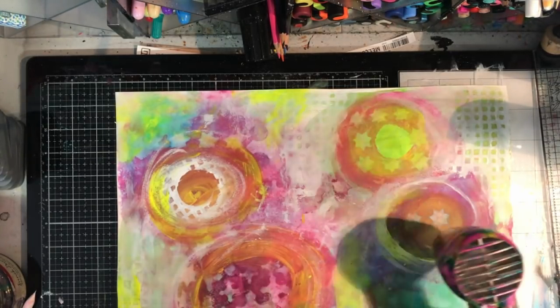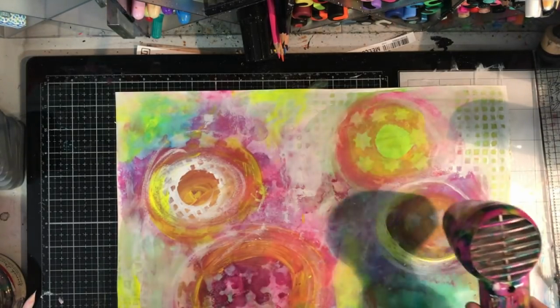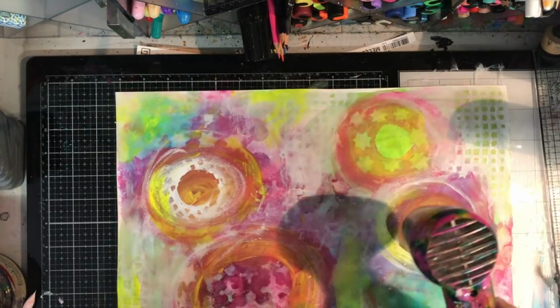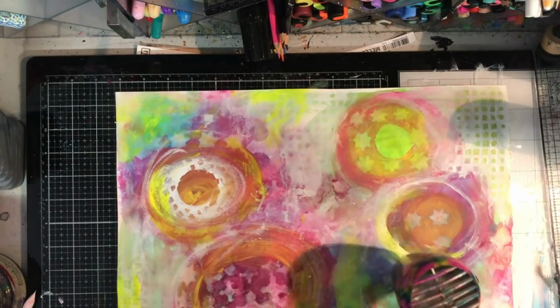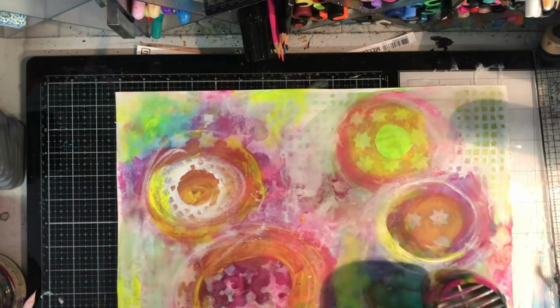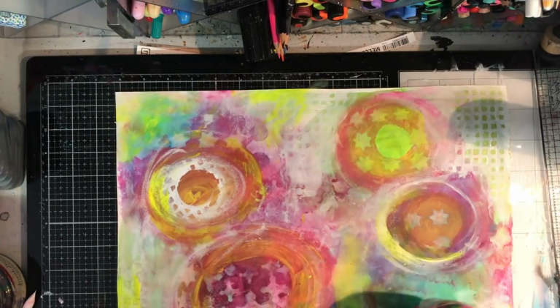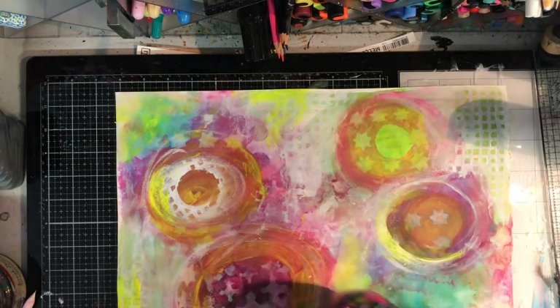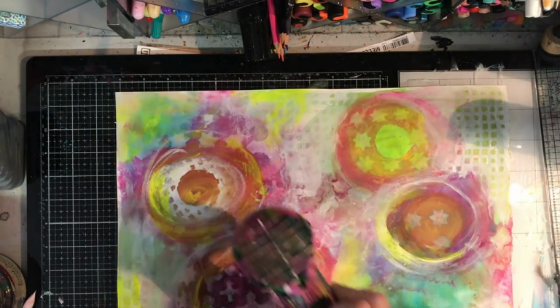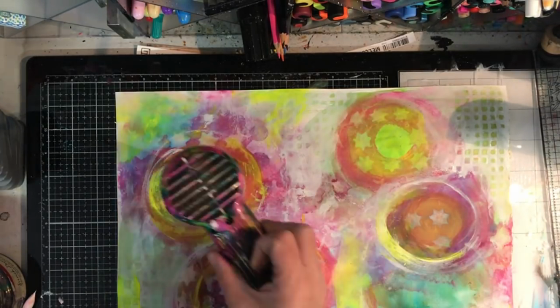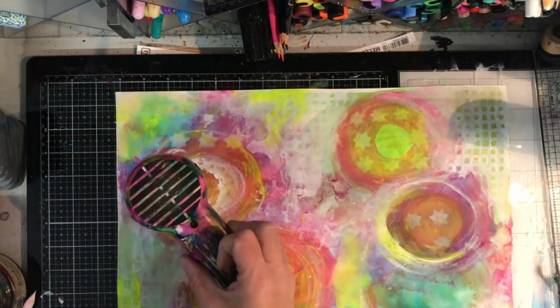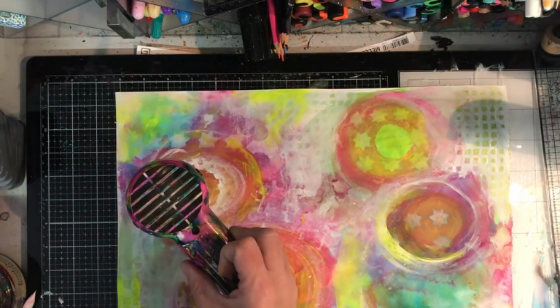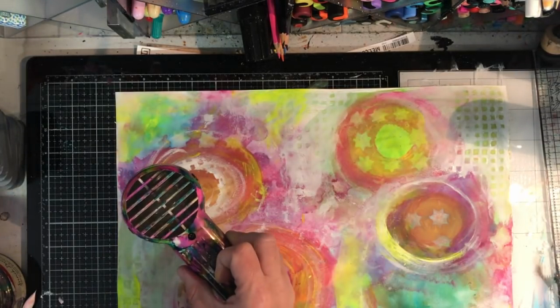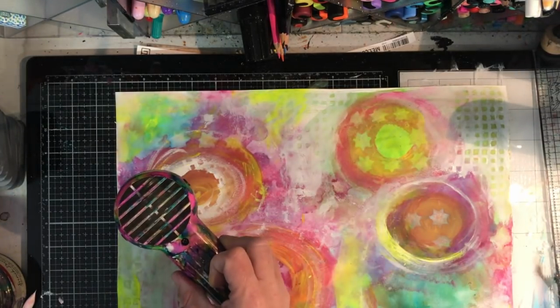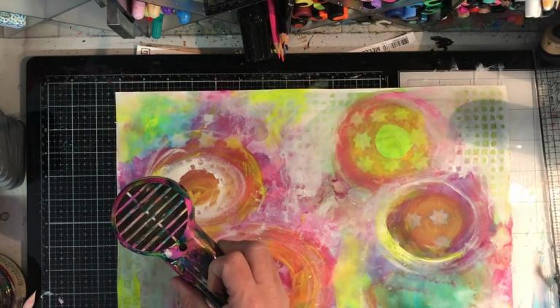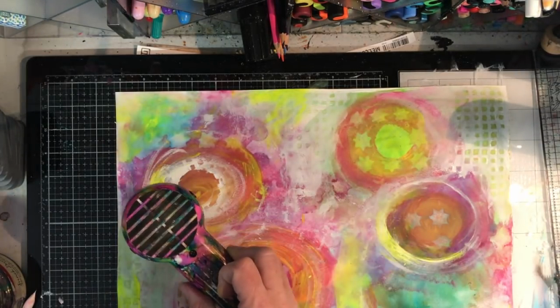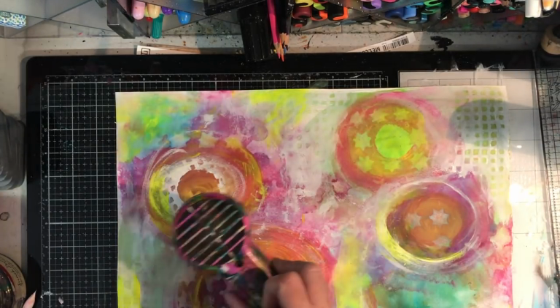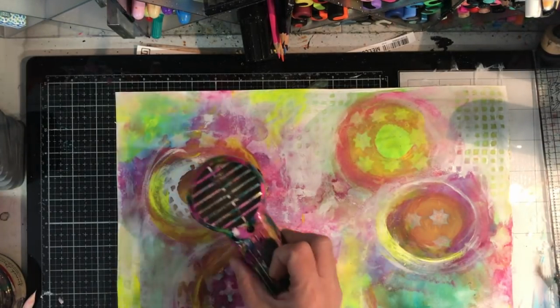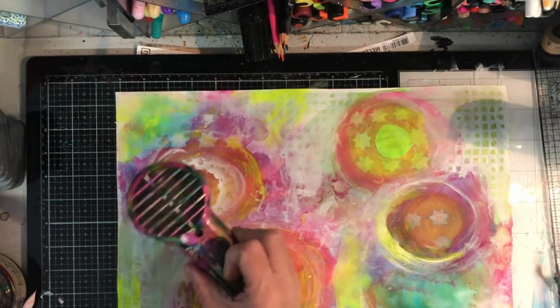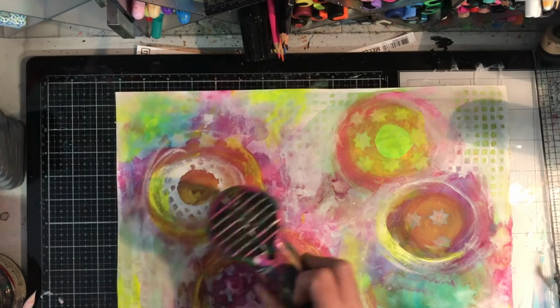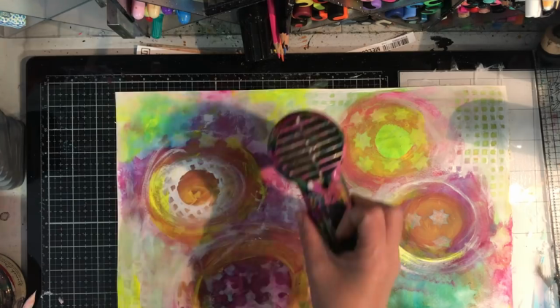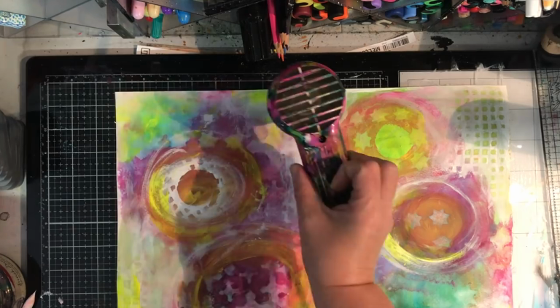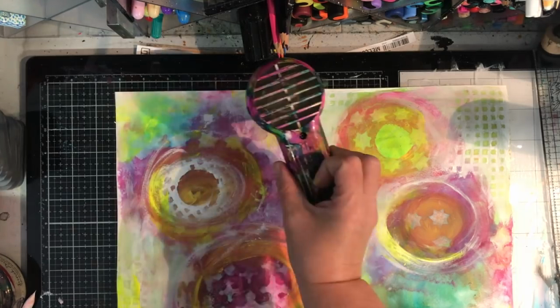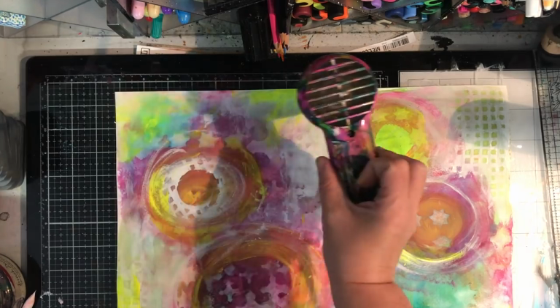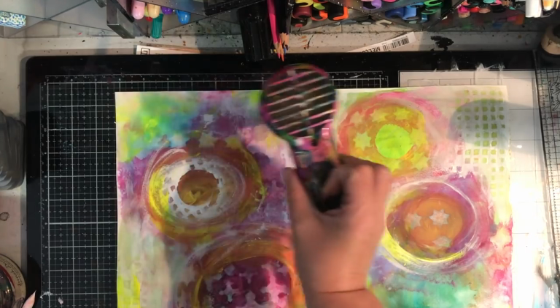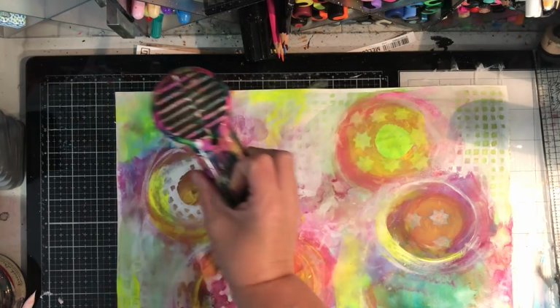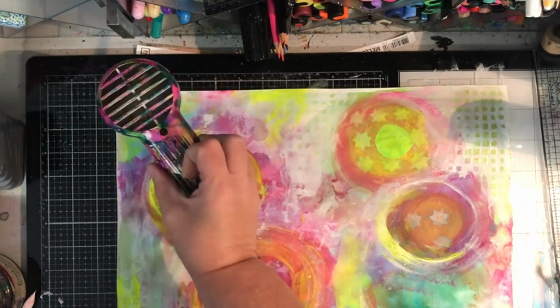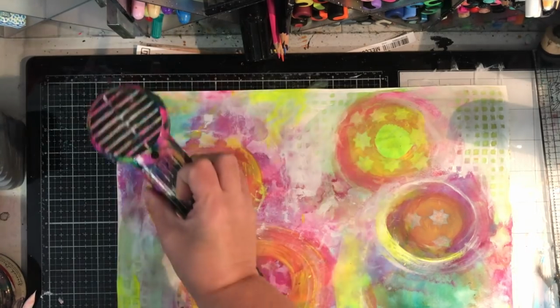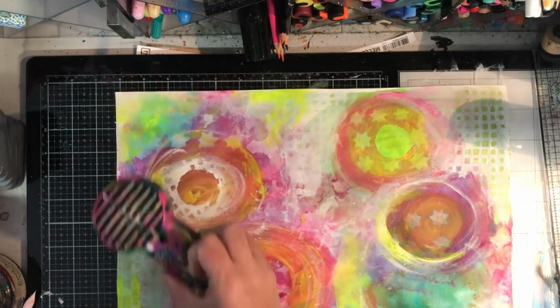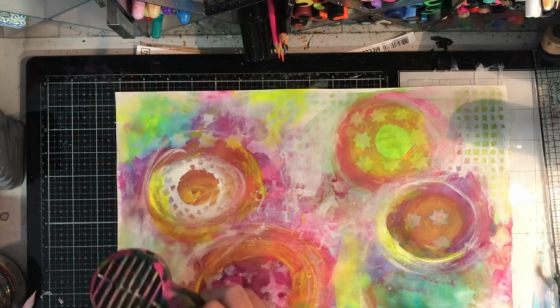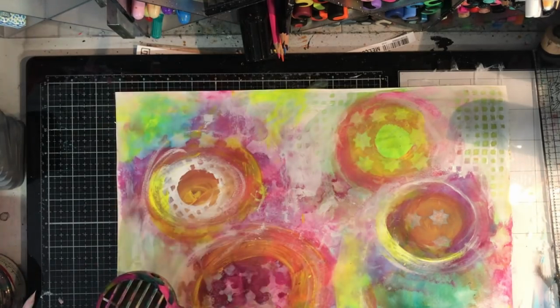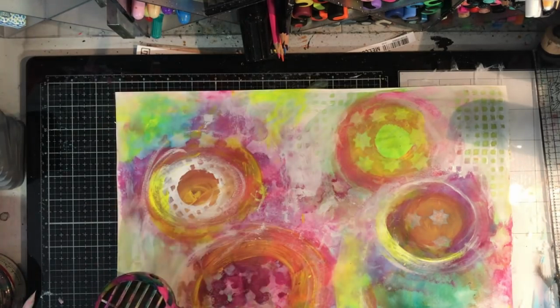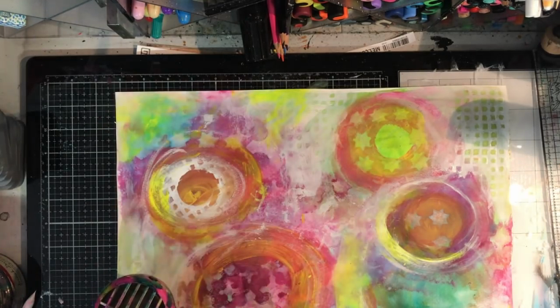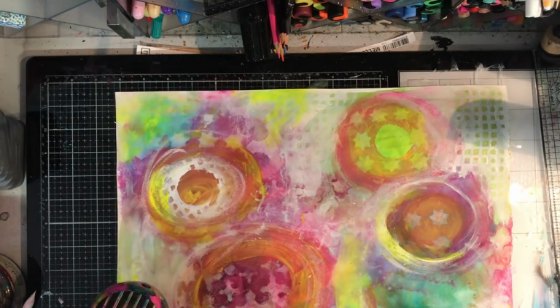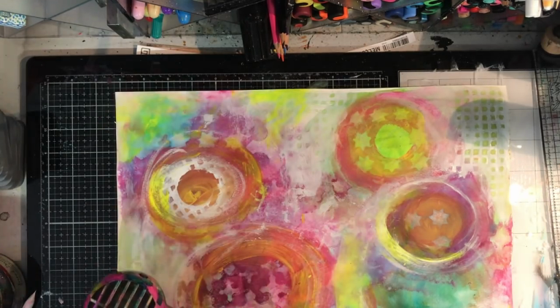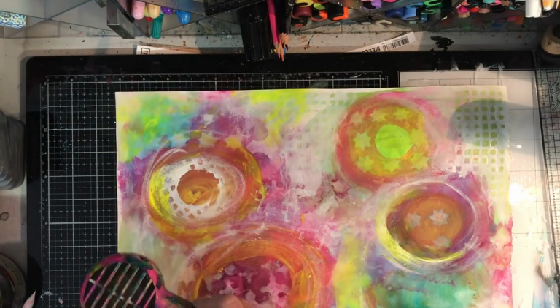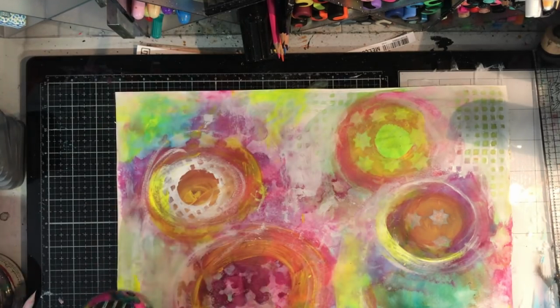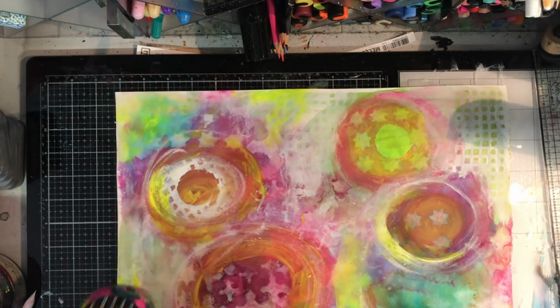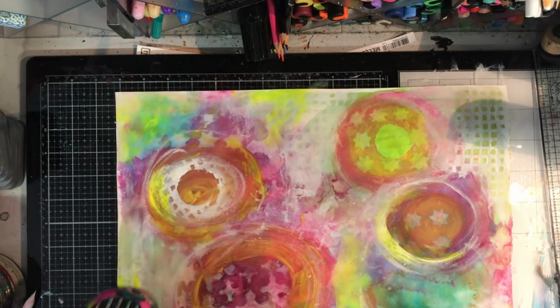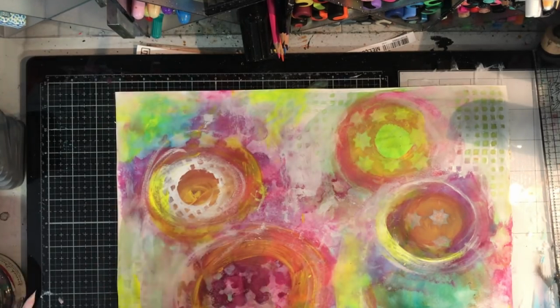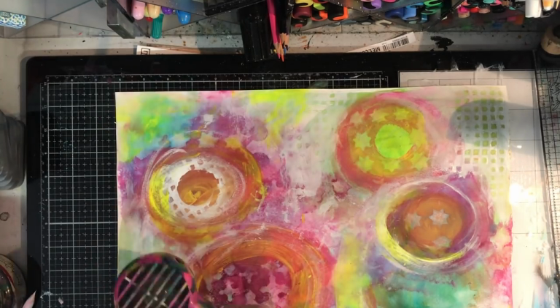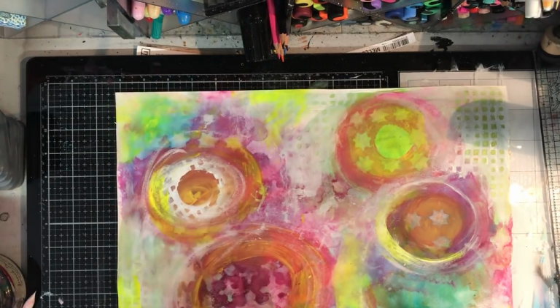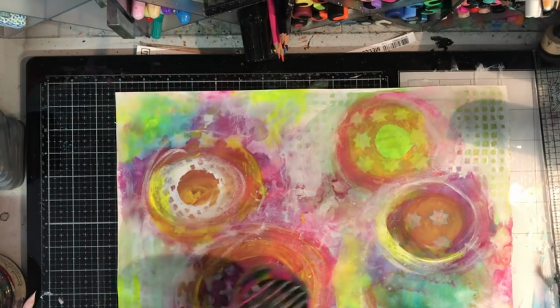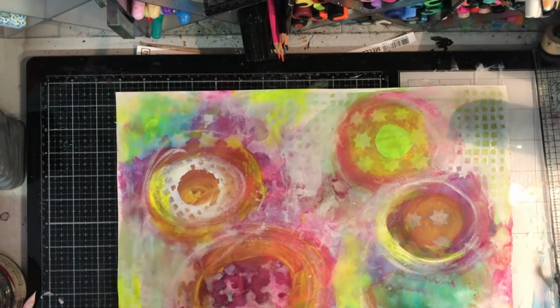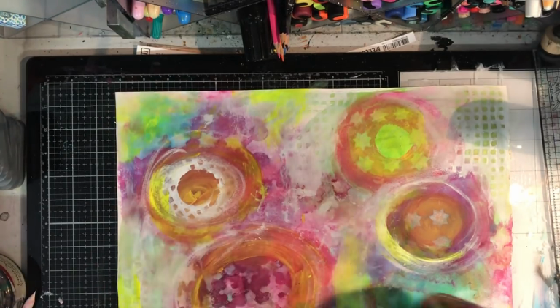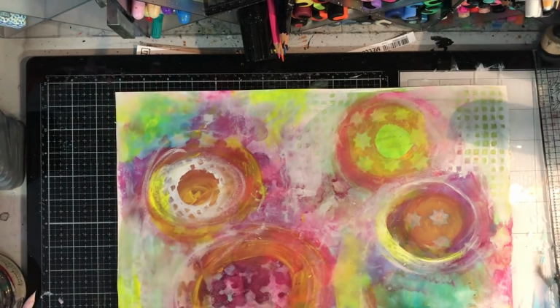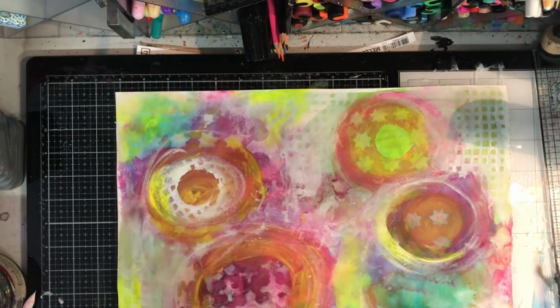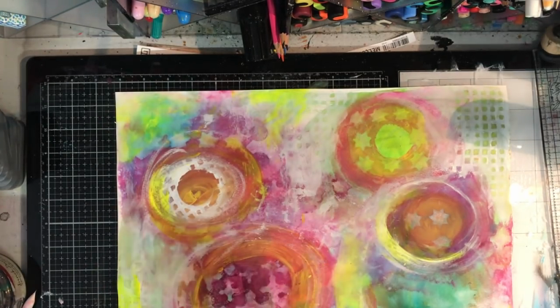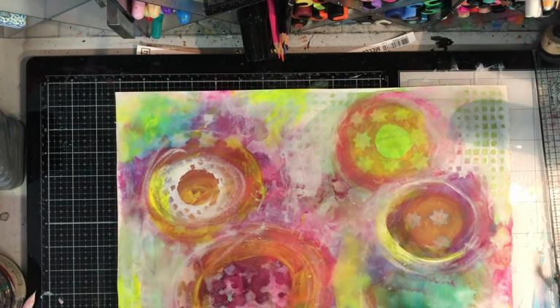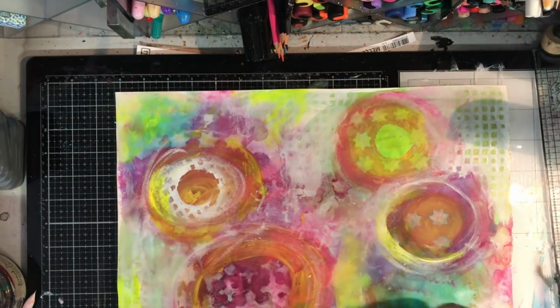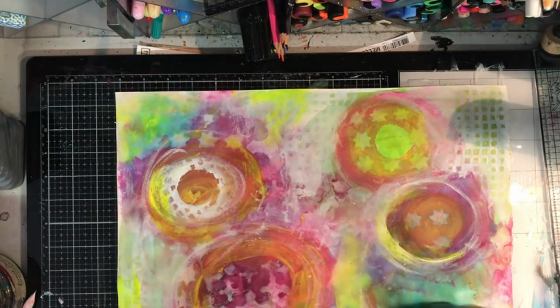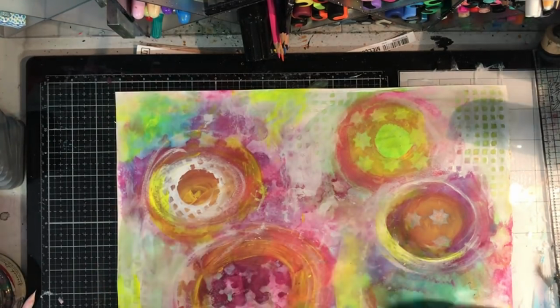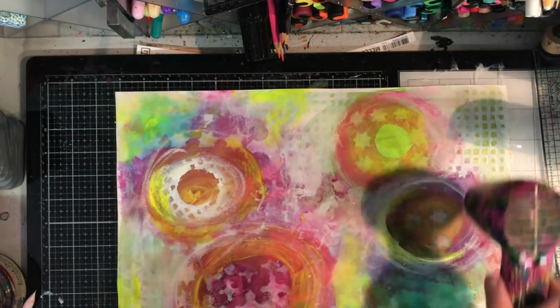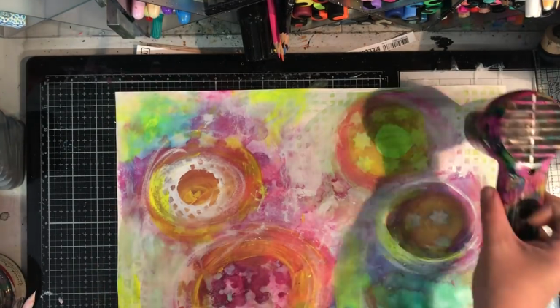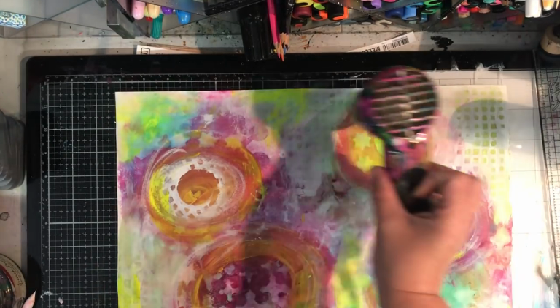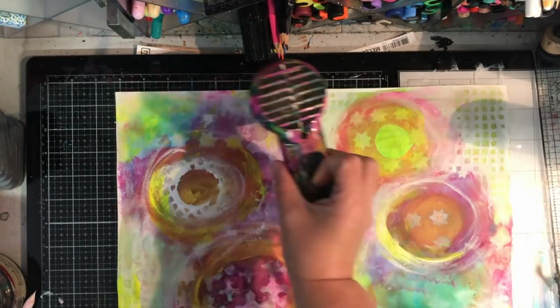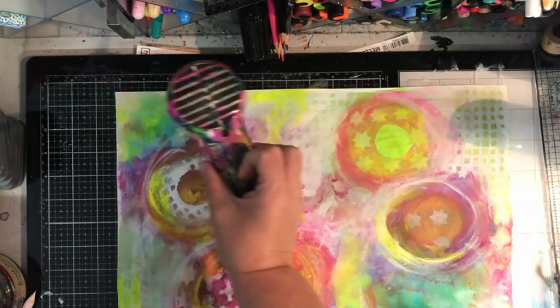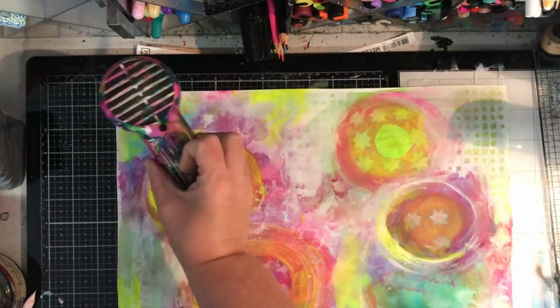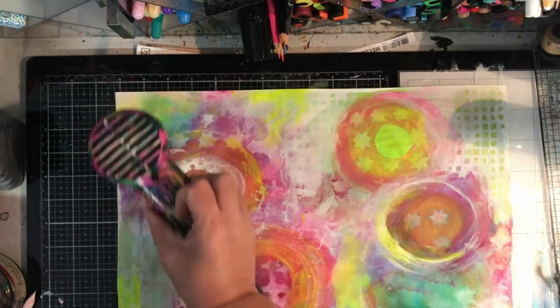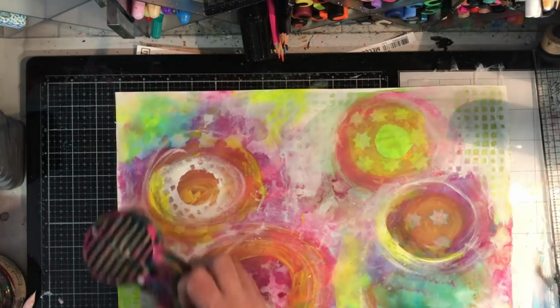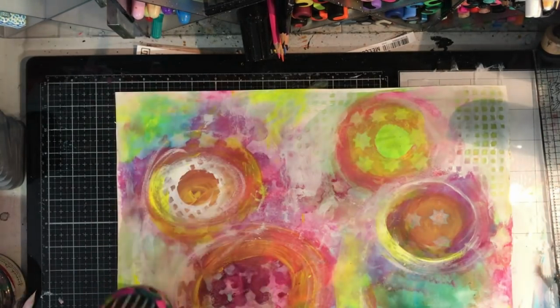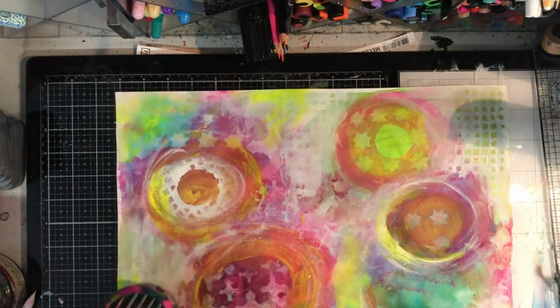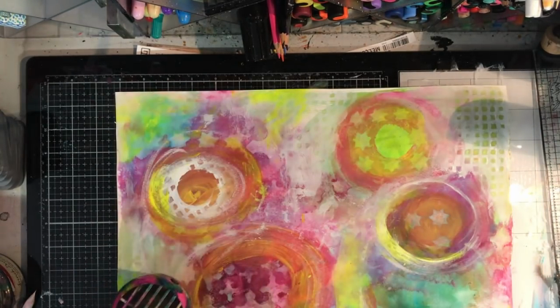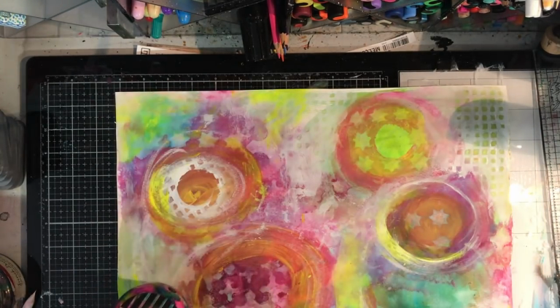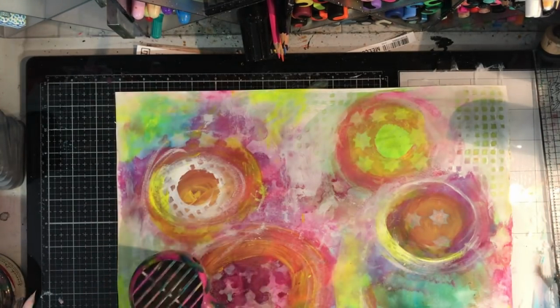I'm just going in with my heat gun and heating it up to make sure it's all set, because I wanted to put some mark making over the top.